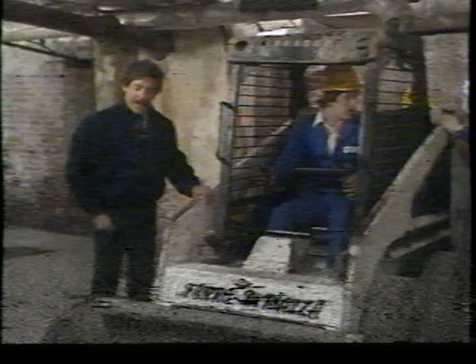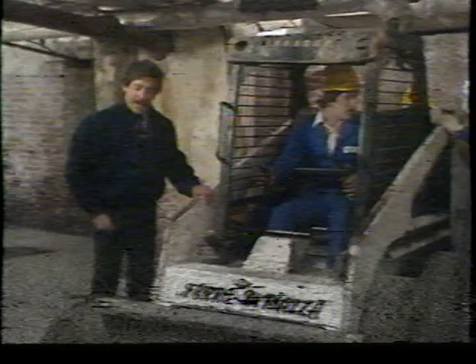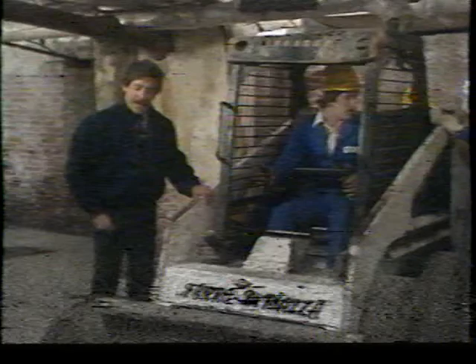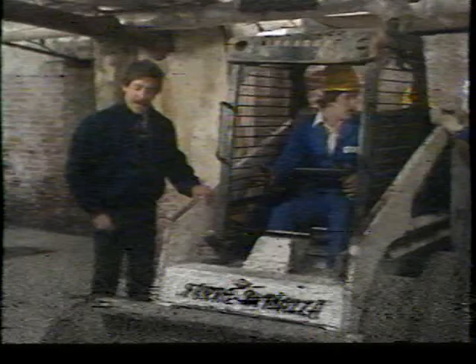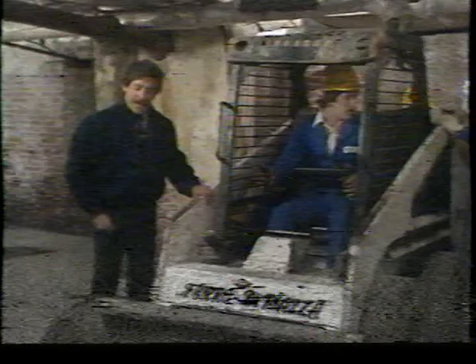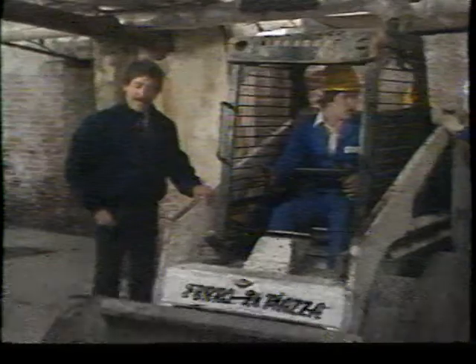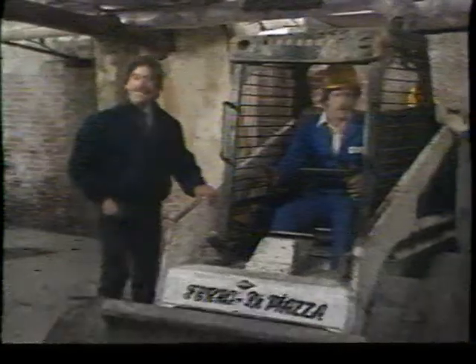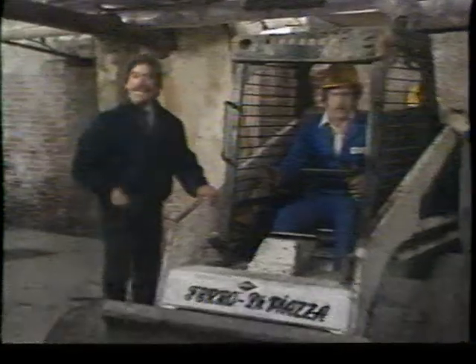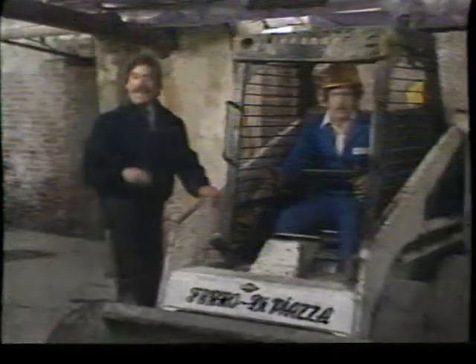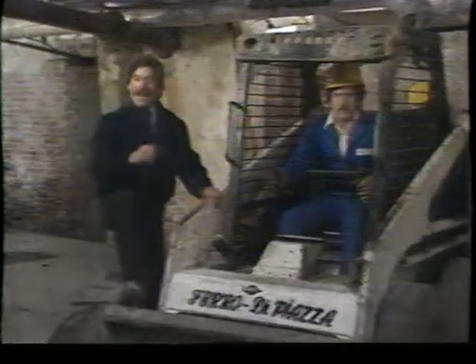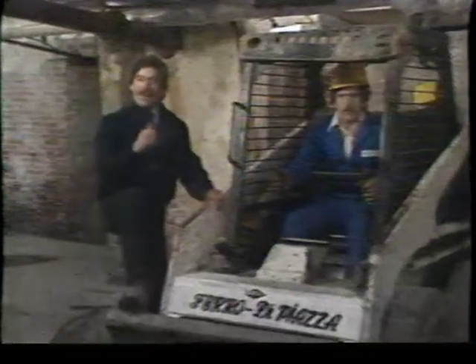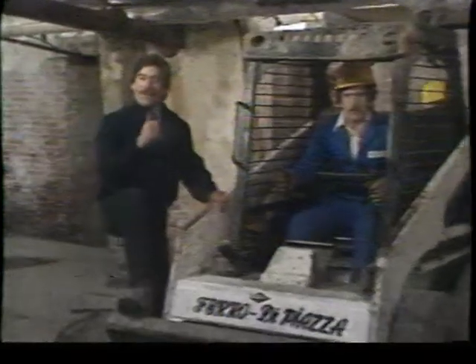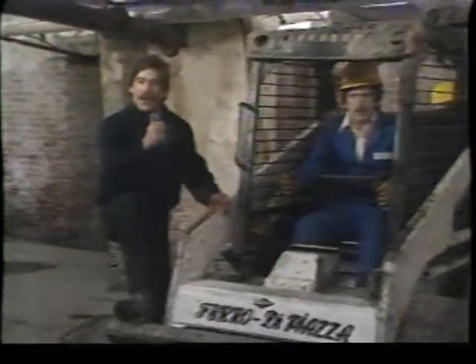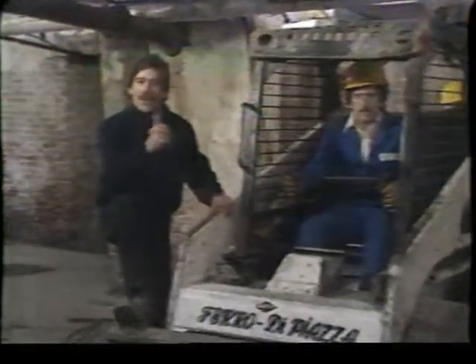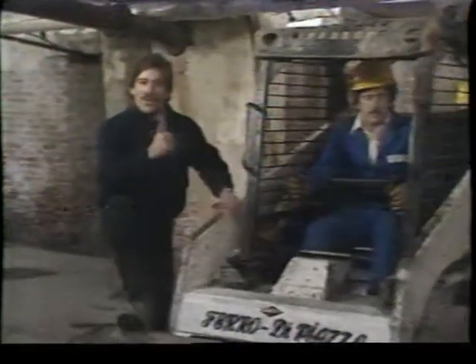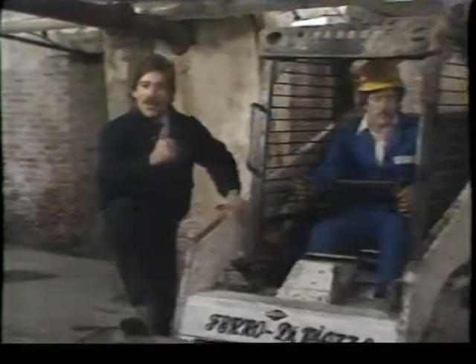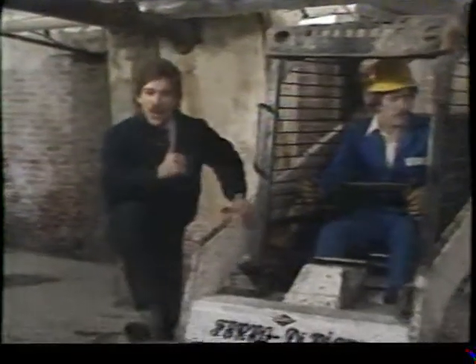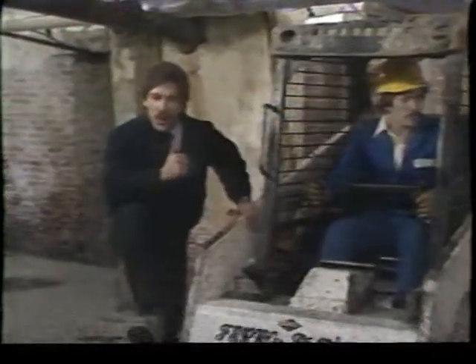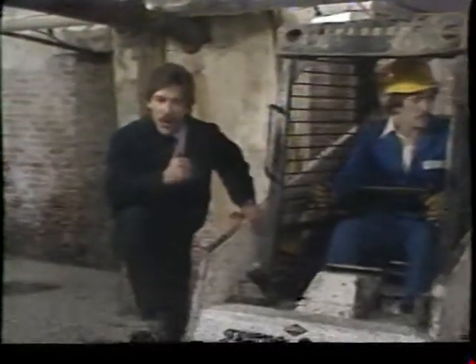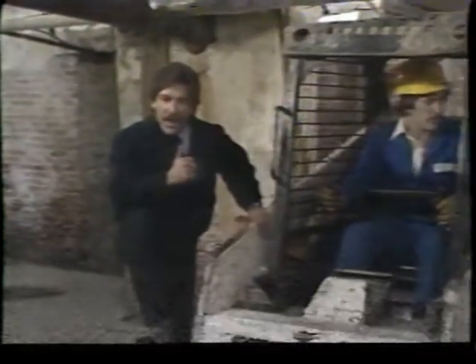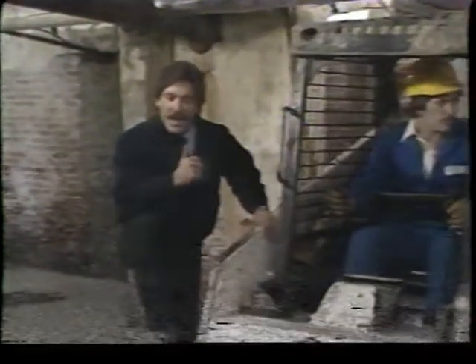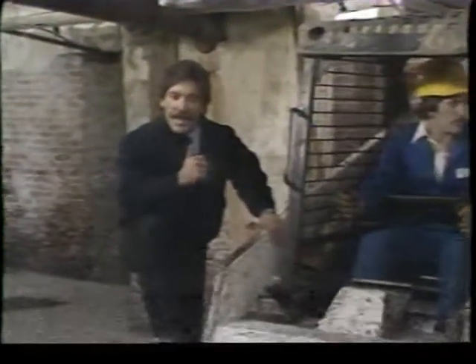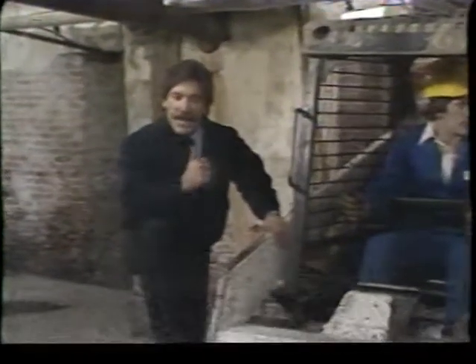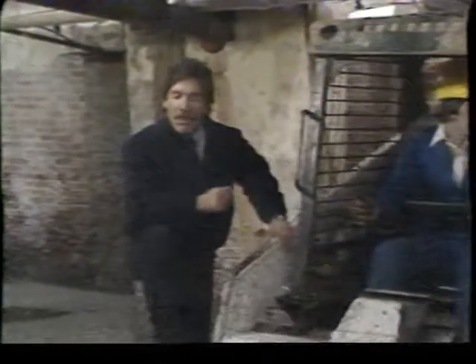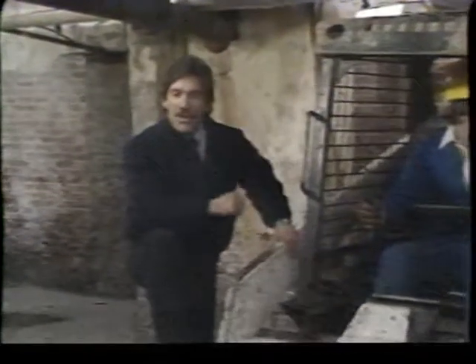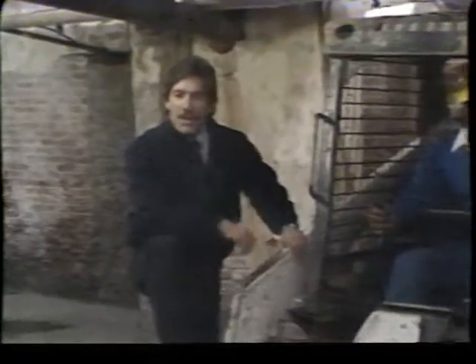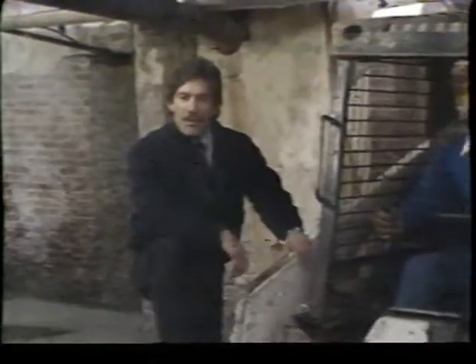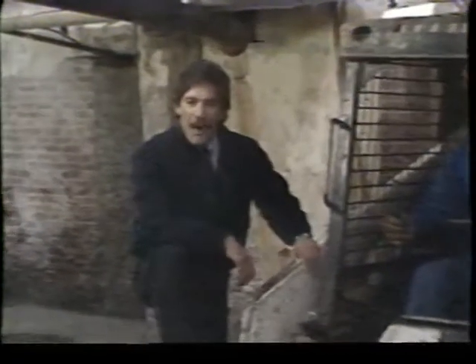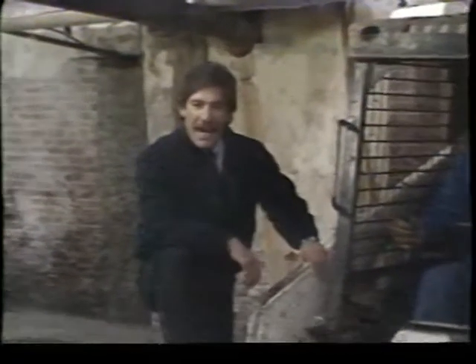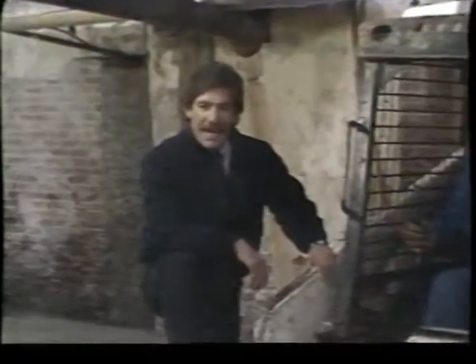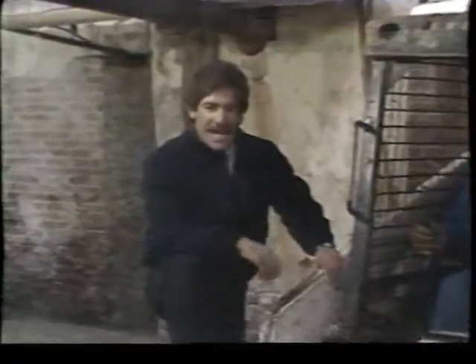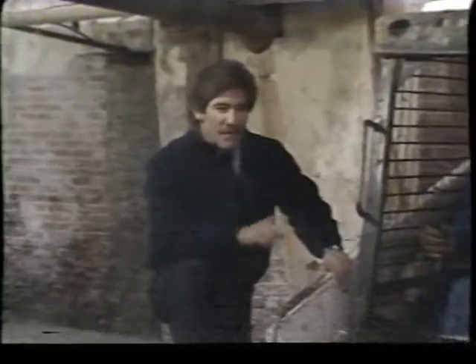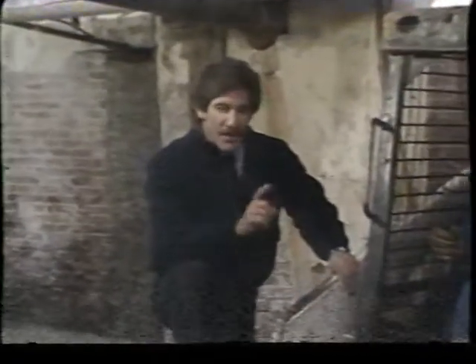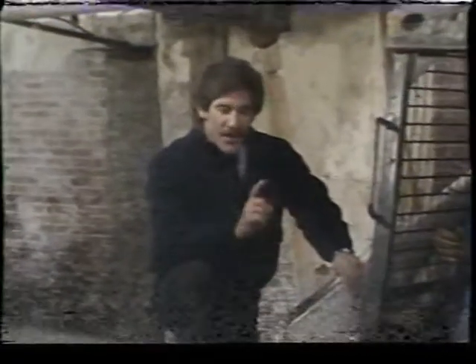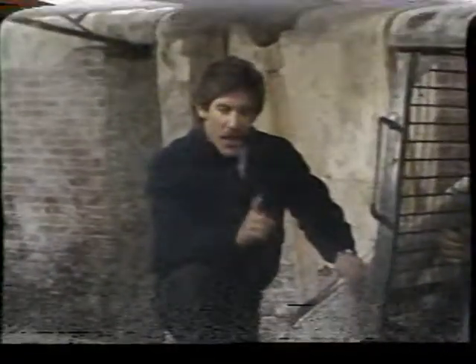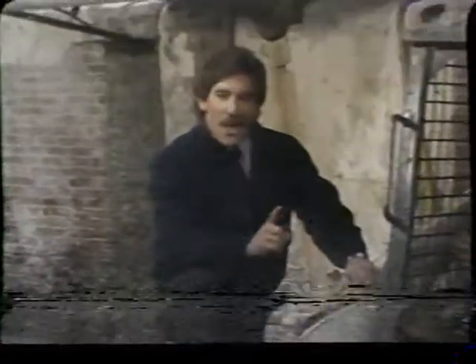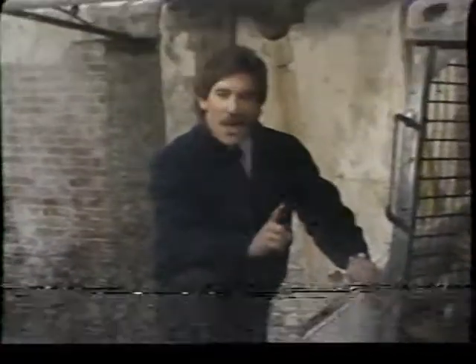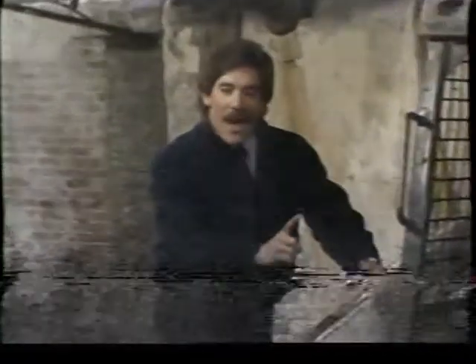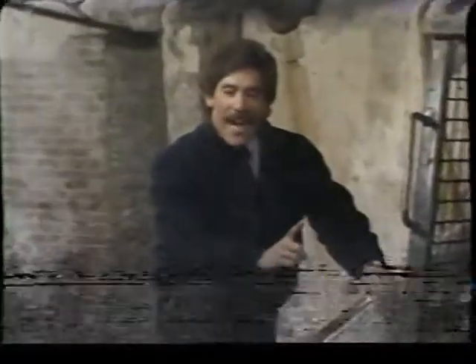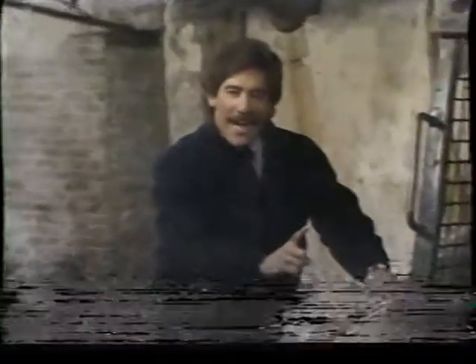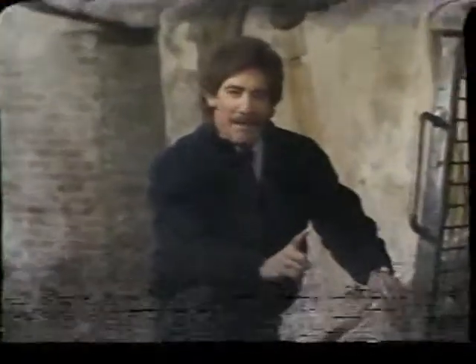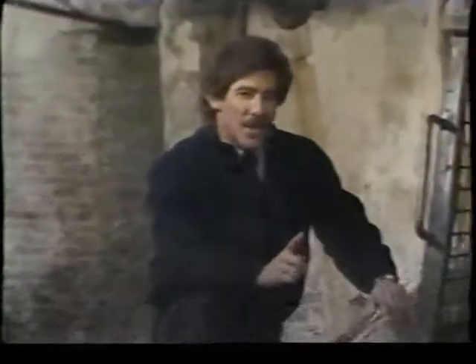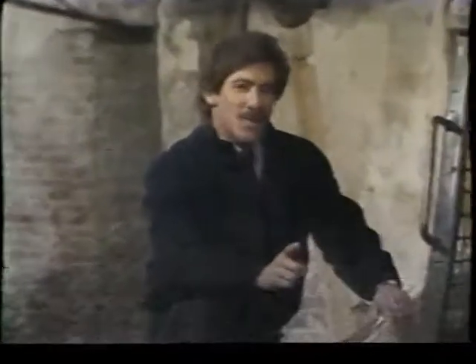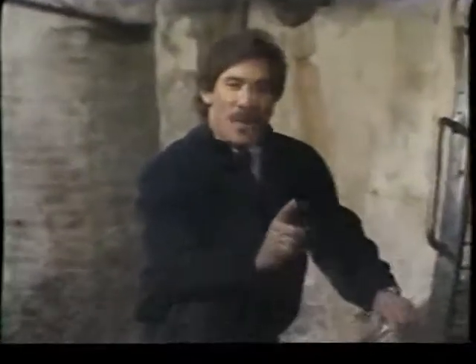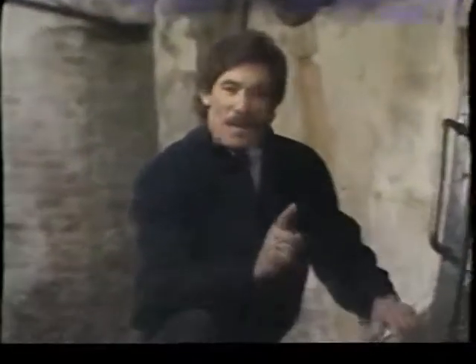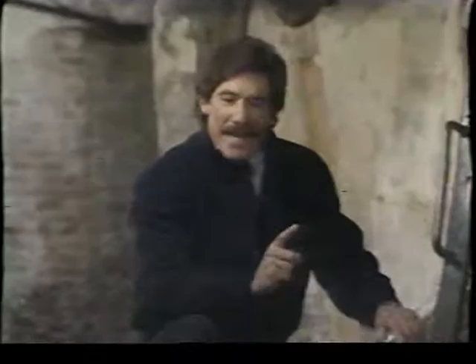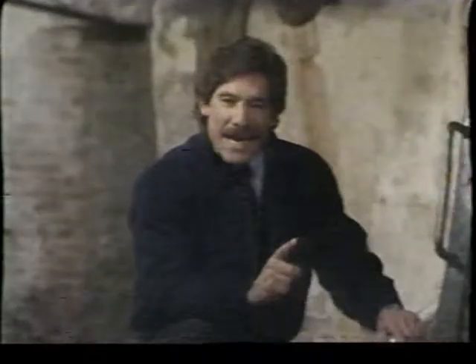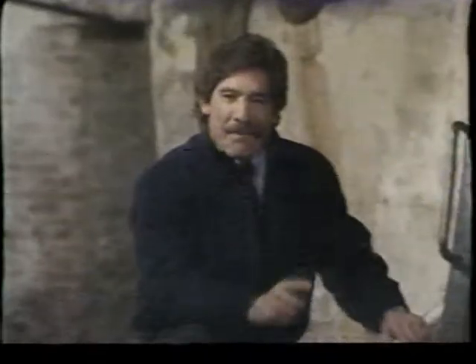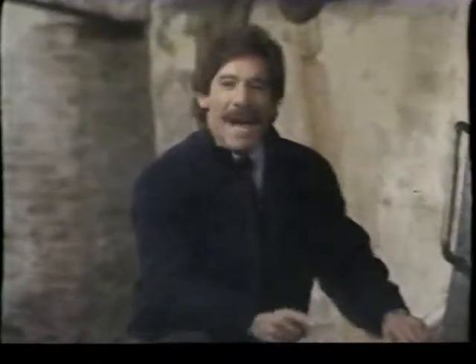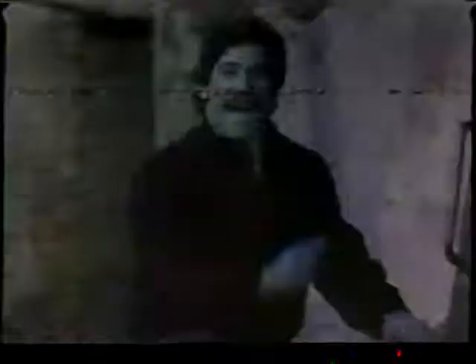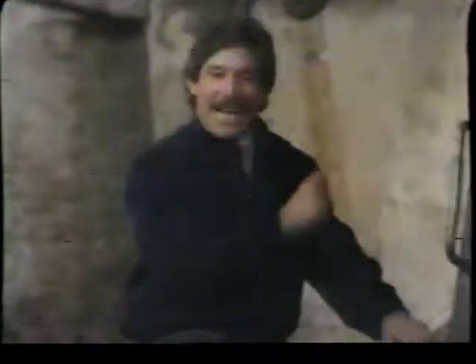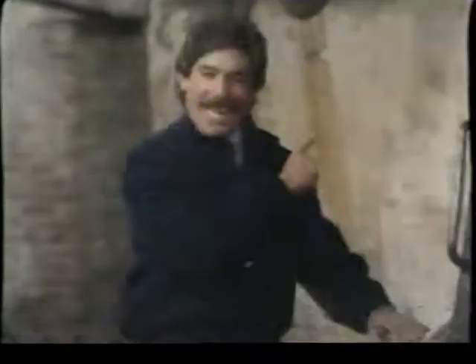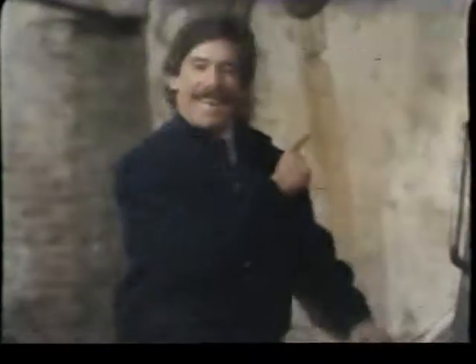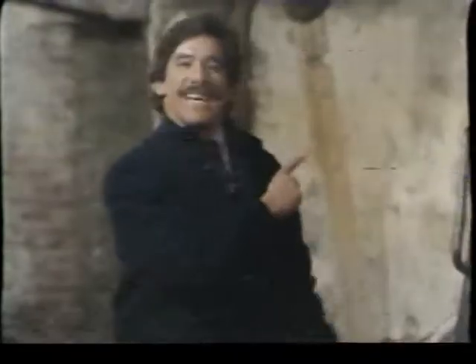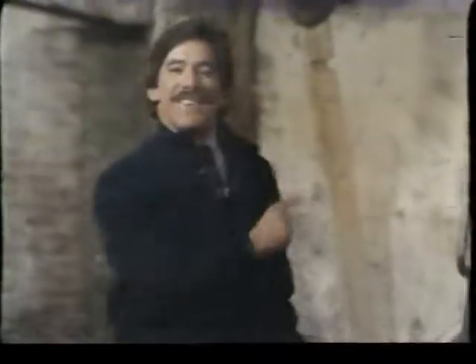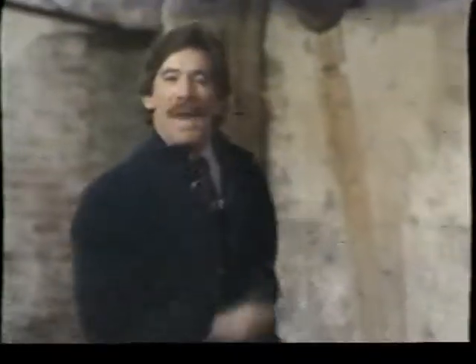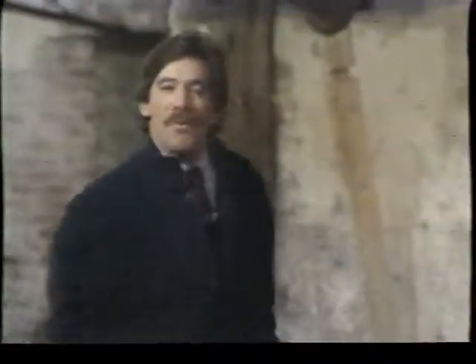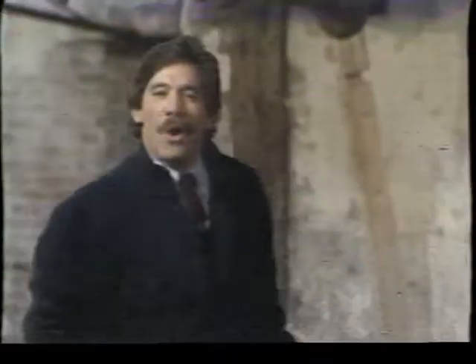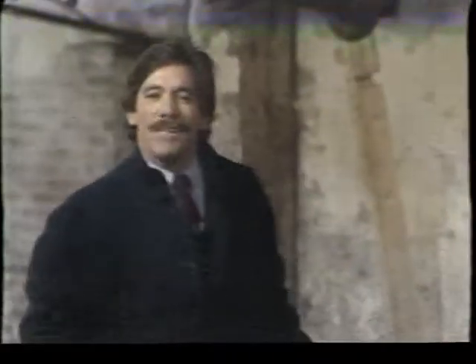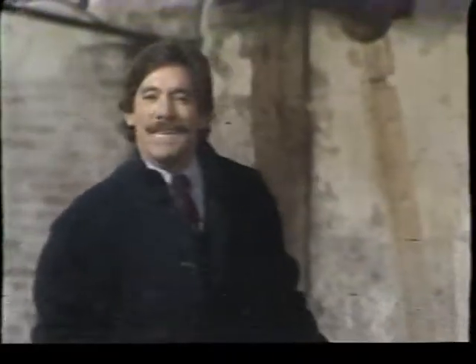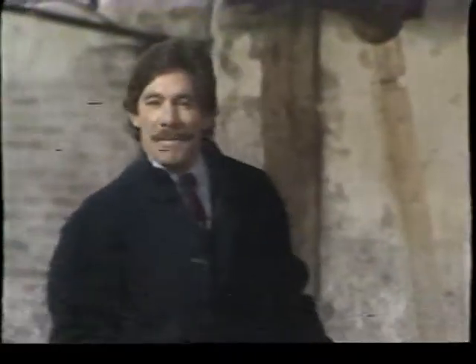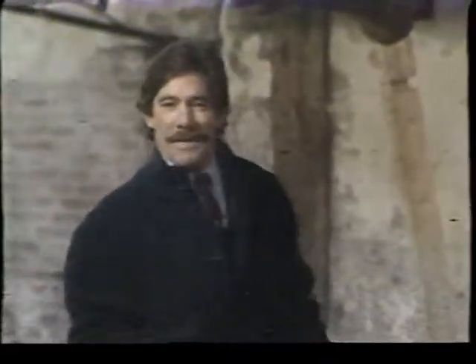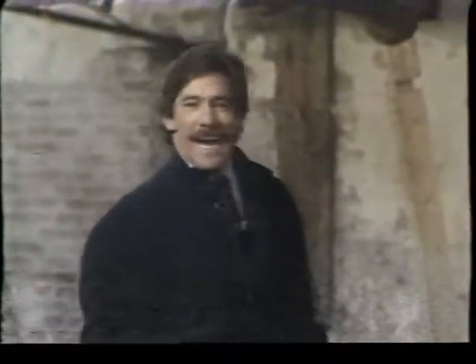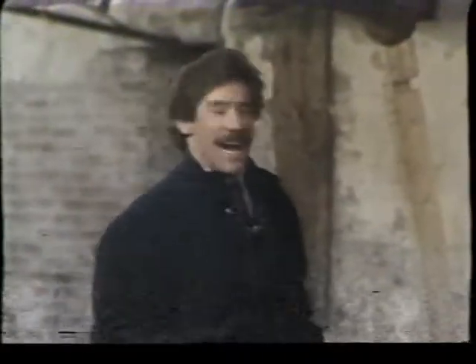We're going to take our first short commercial break, but don't go away, because when we come back, that wall's coming down.